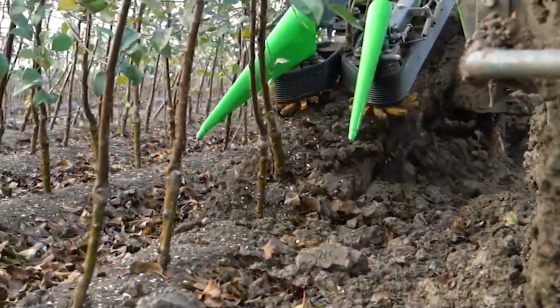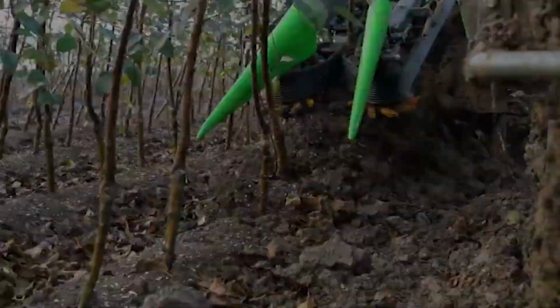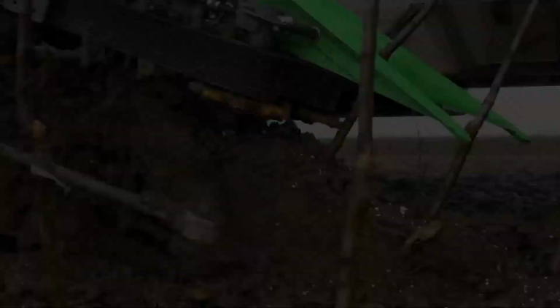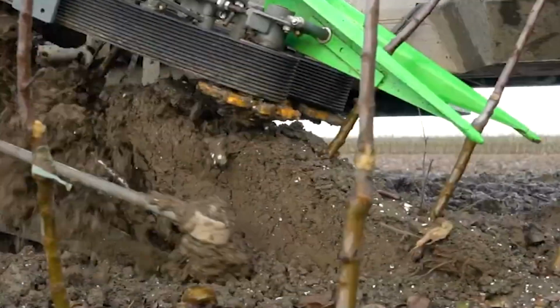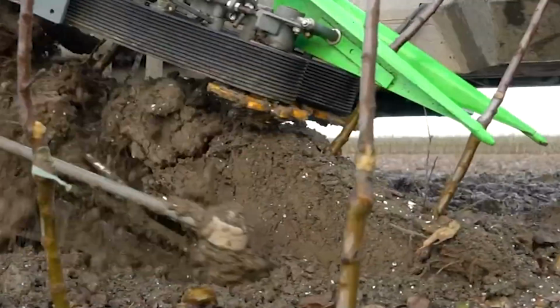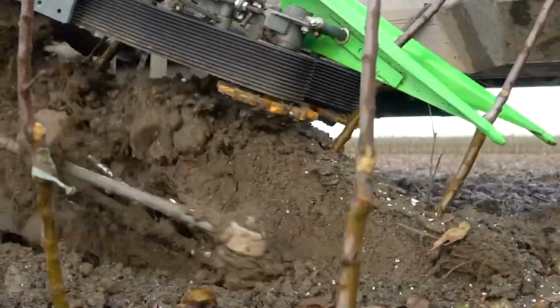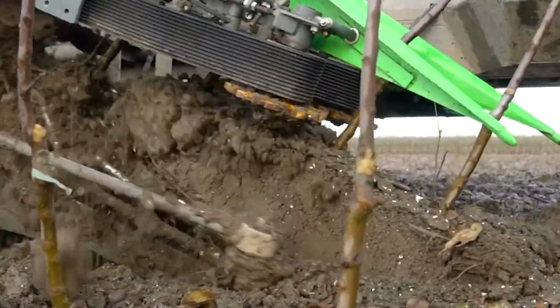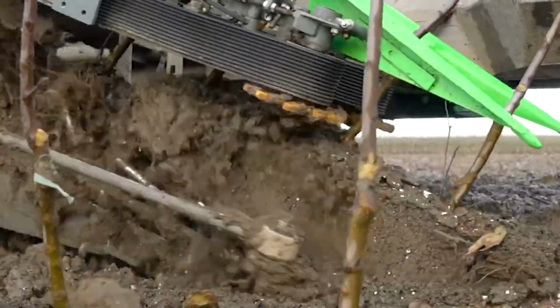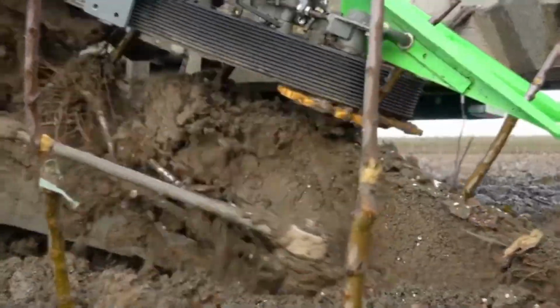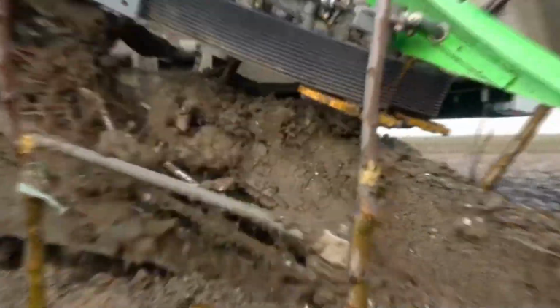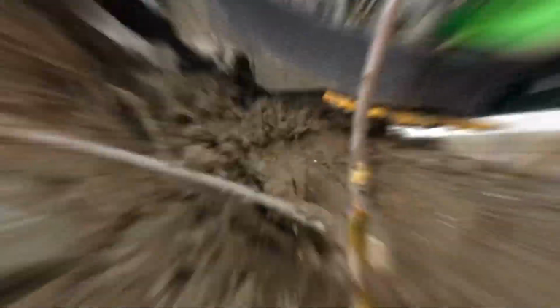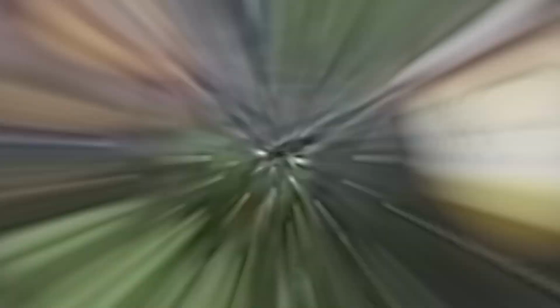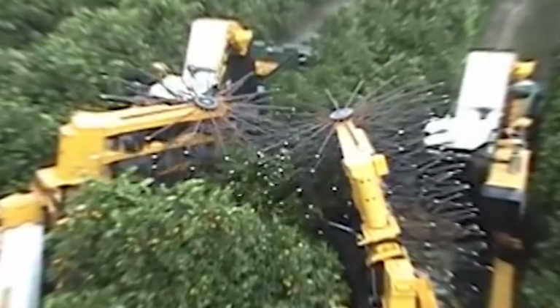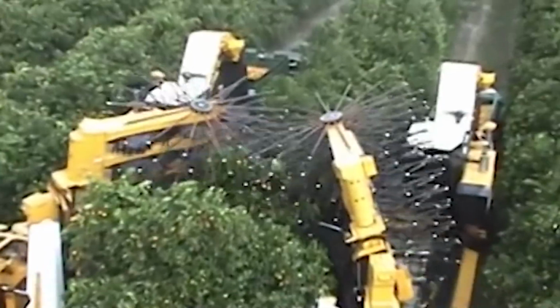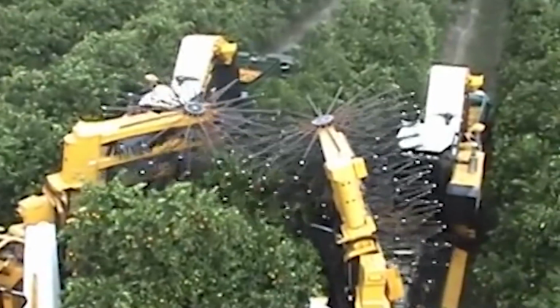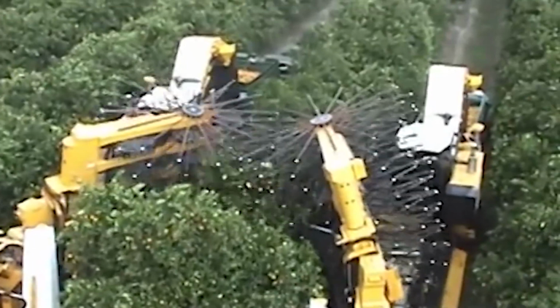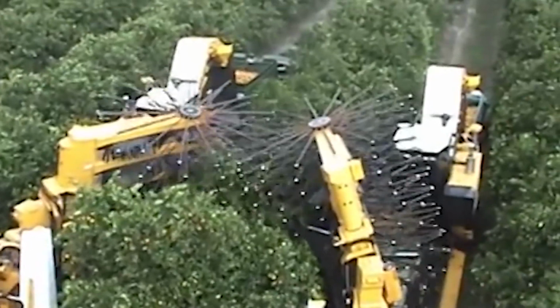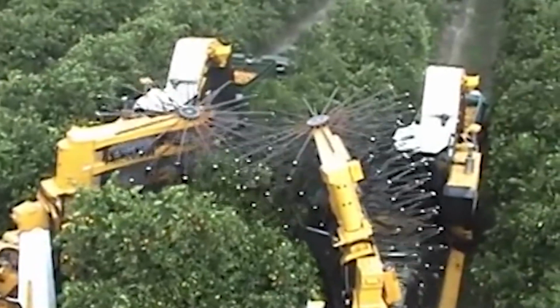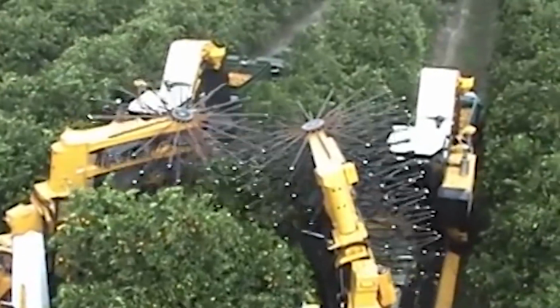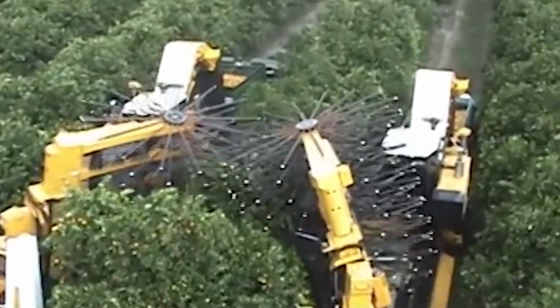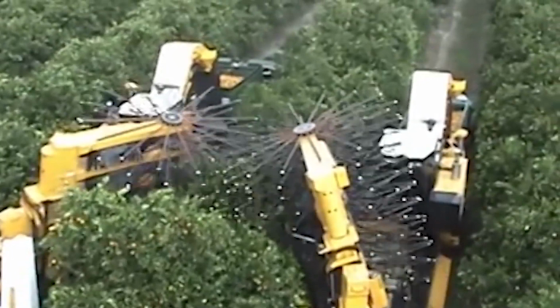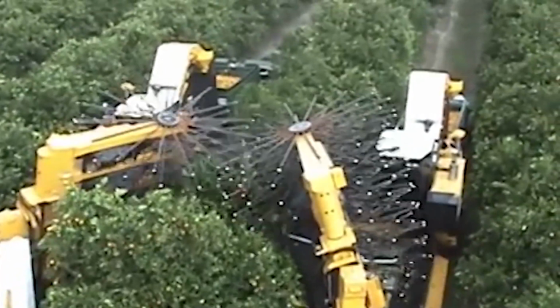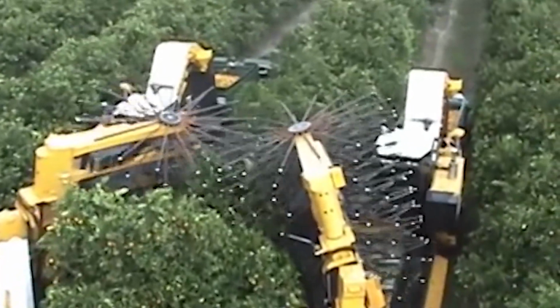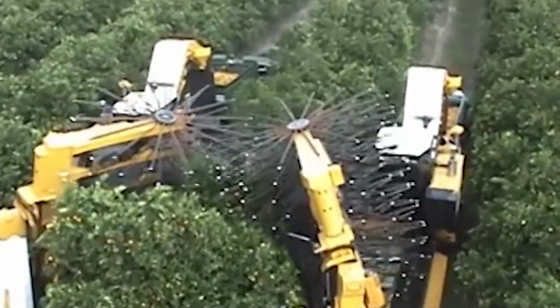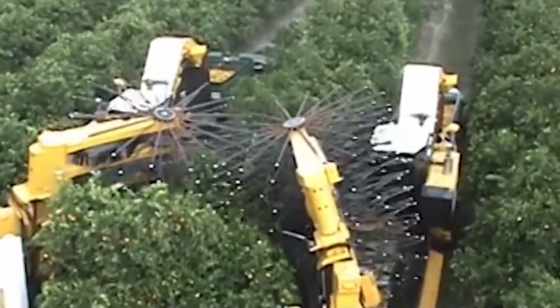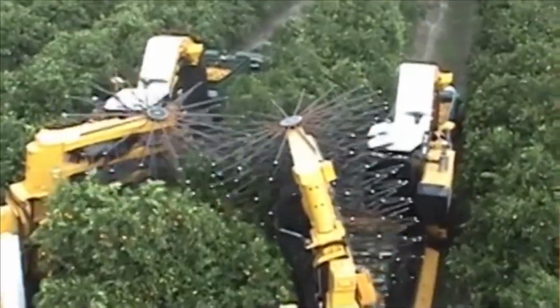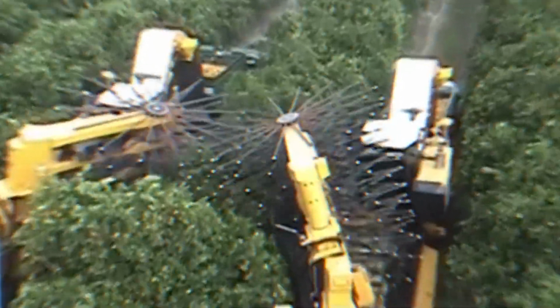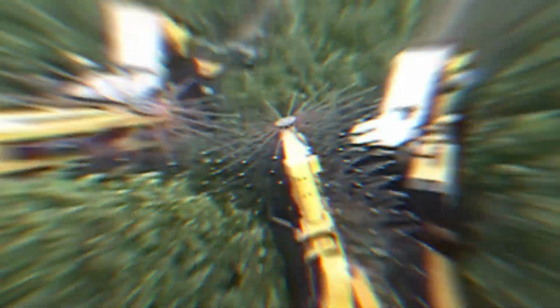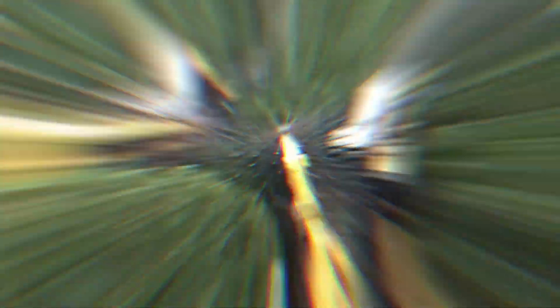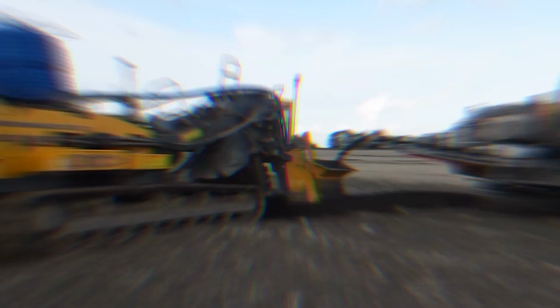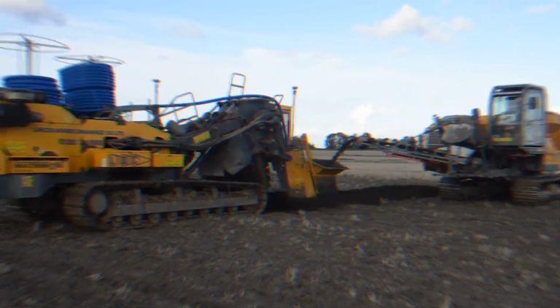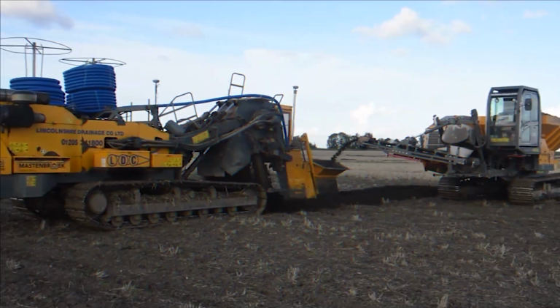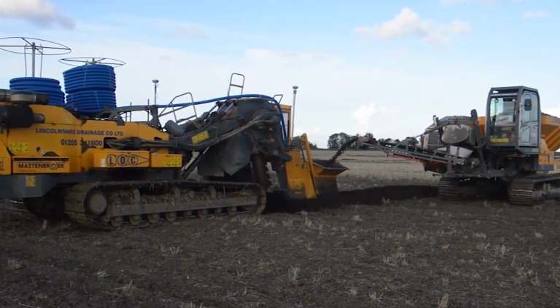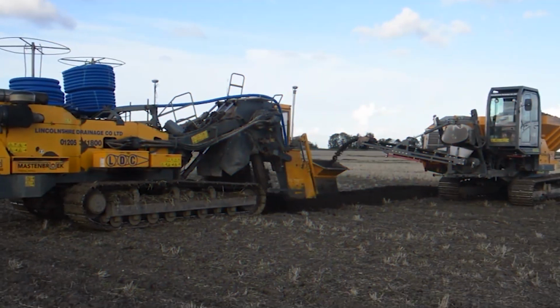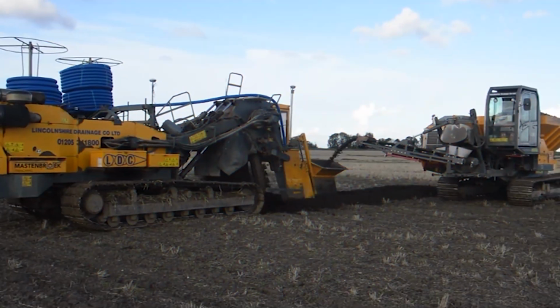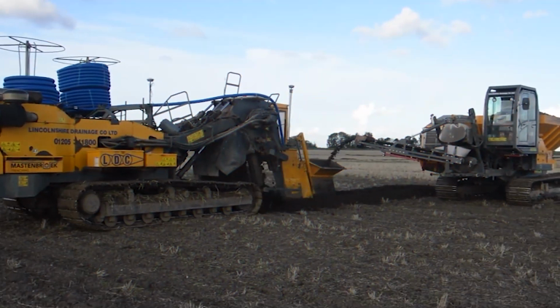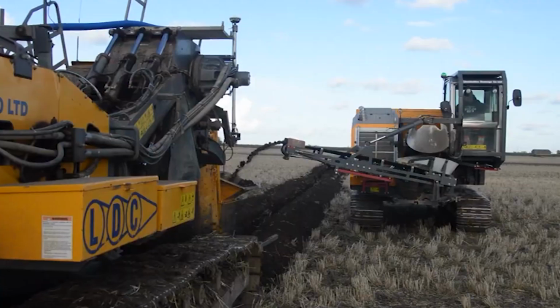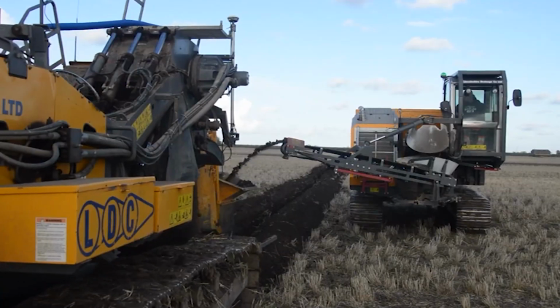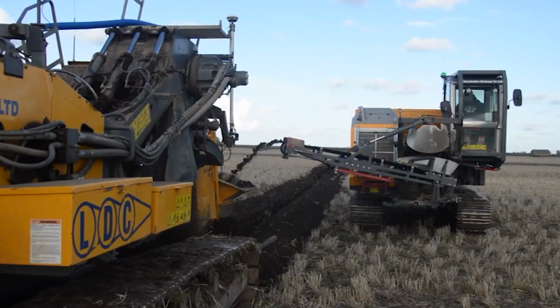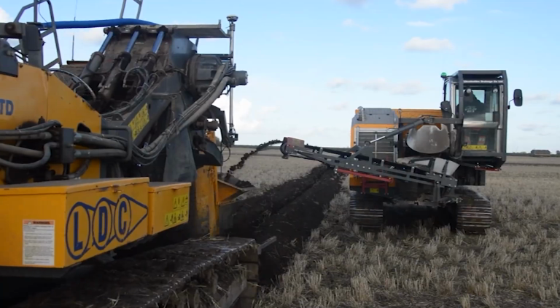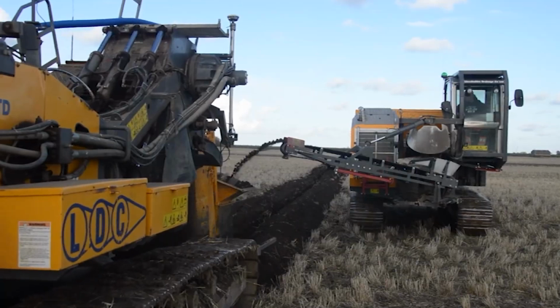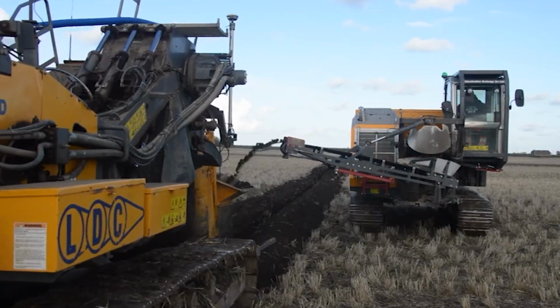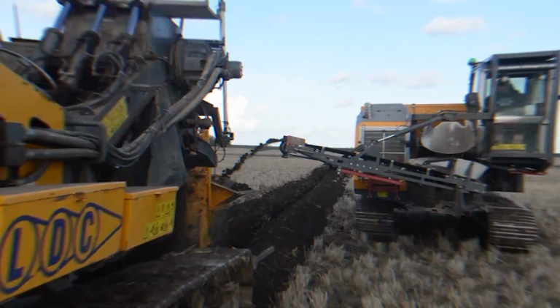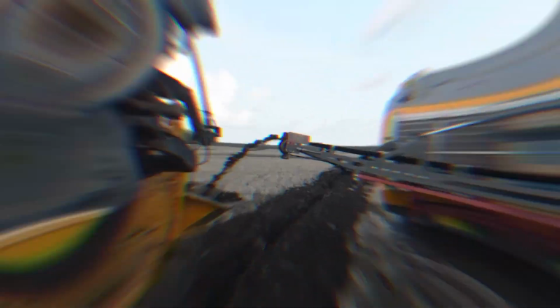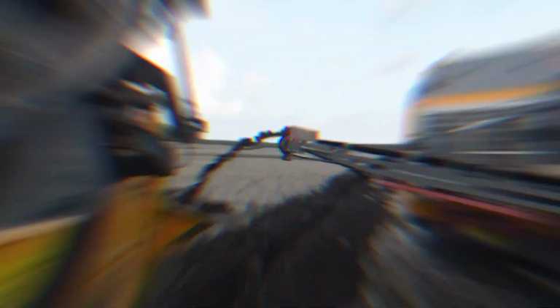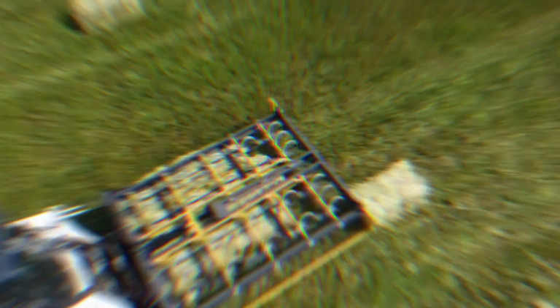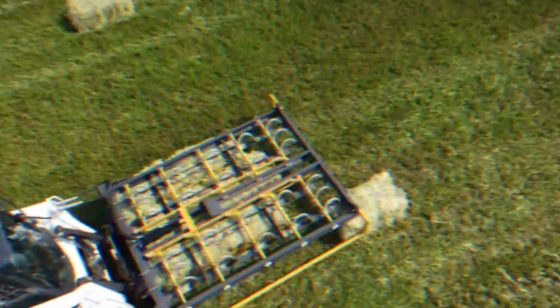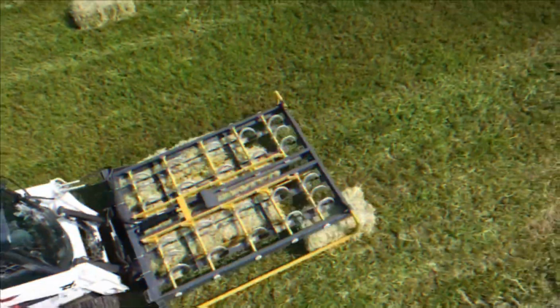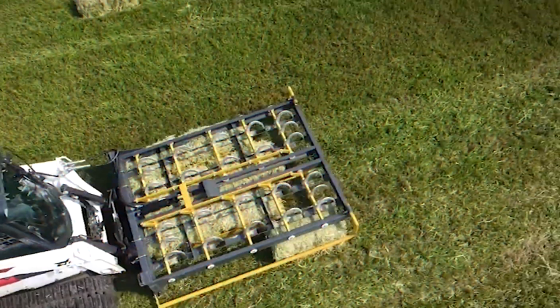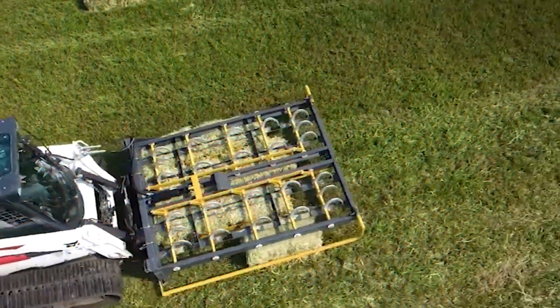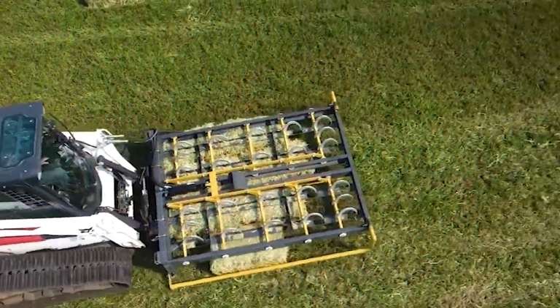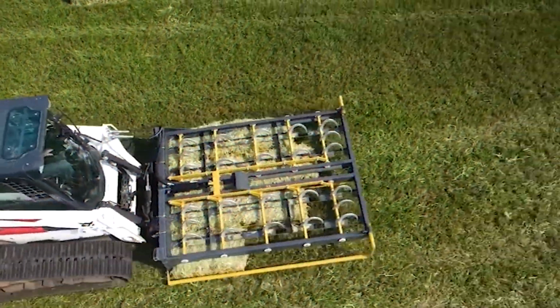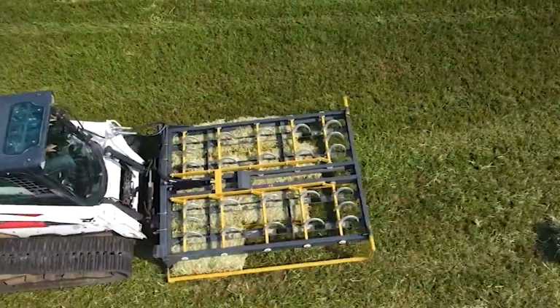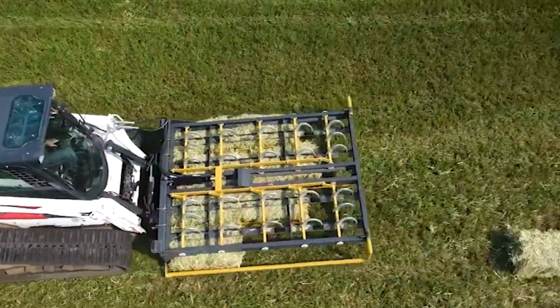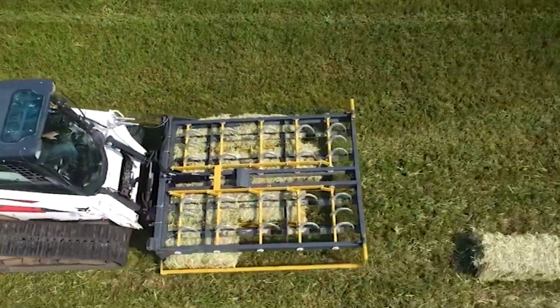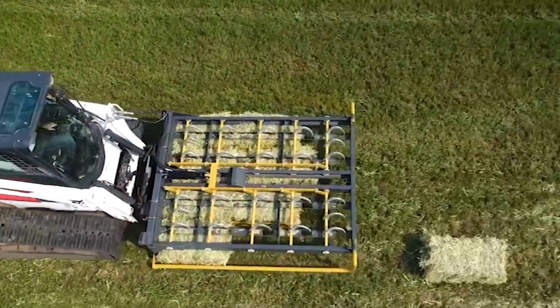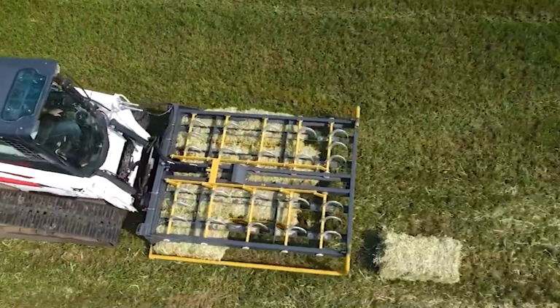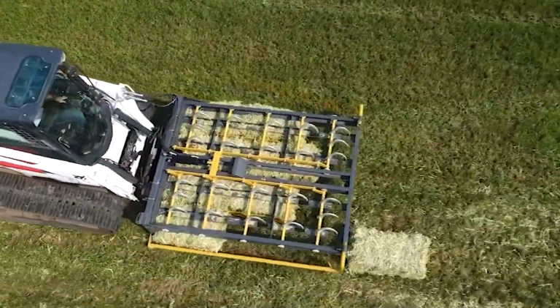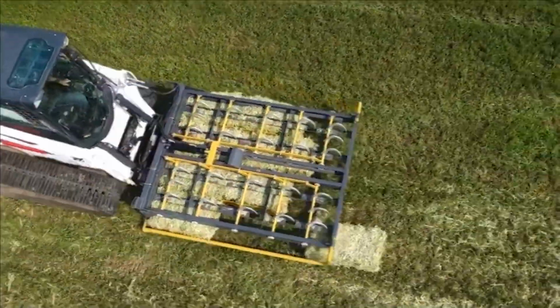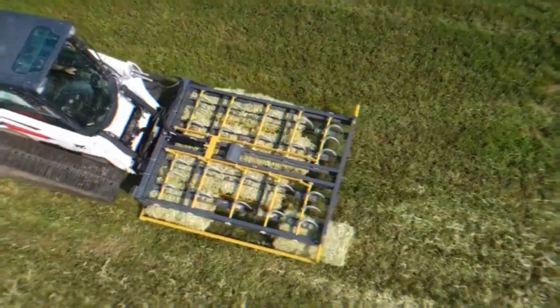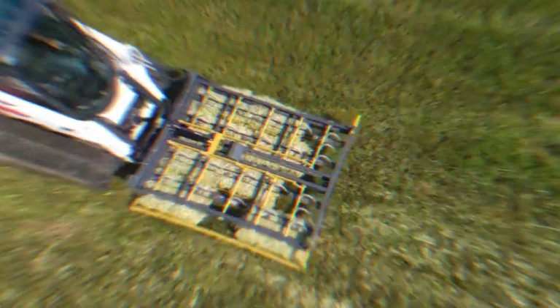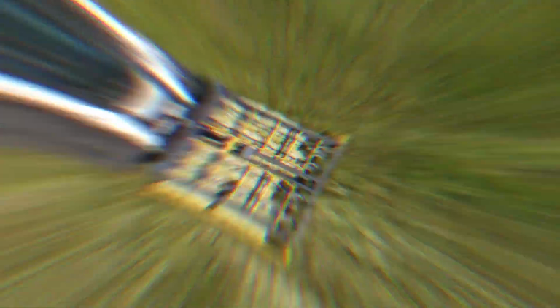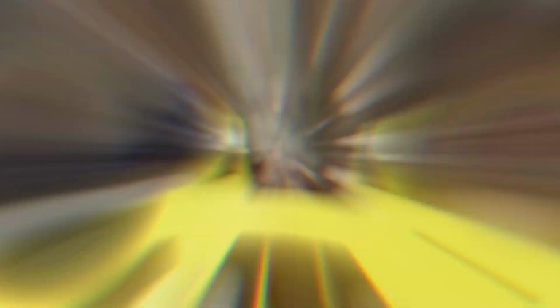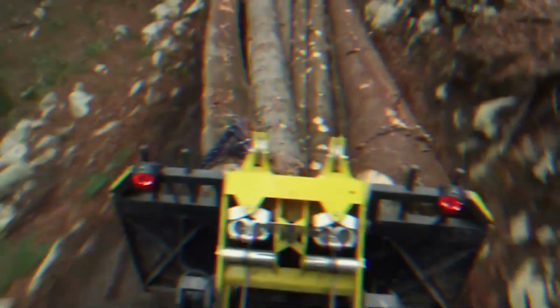Hi everyone, welcome back to my channel. Today we'll be talking about five amazing agriculture machines that are at another level.